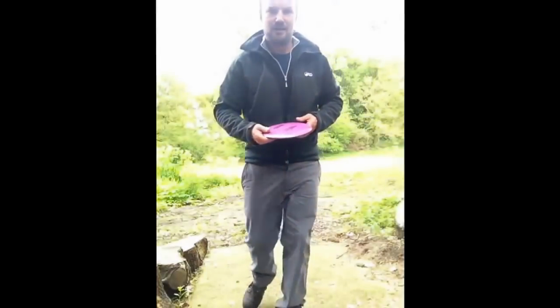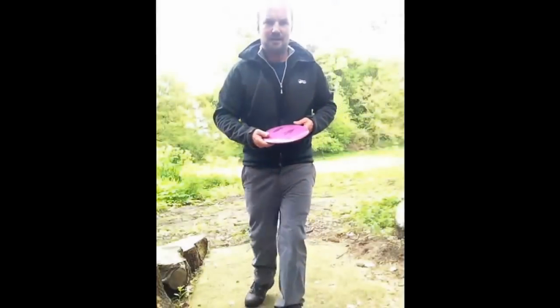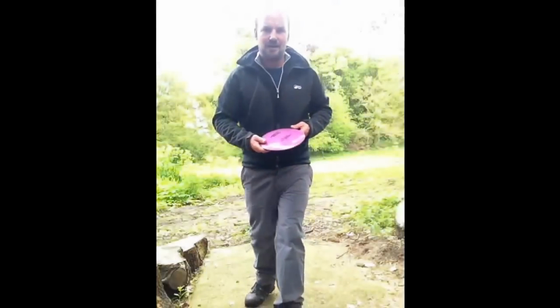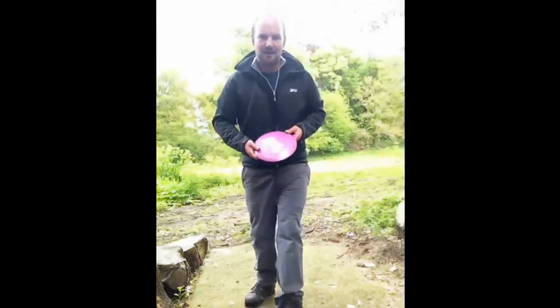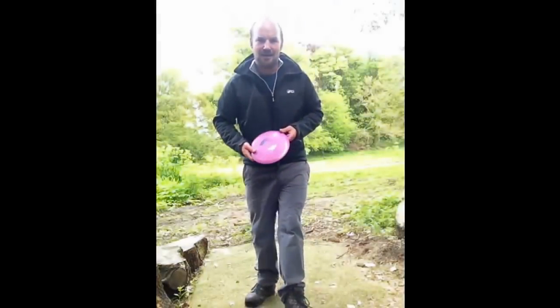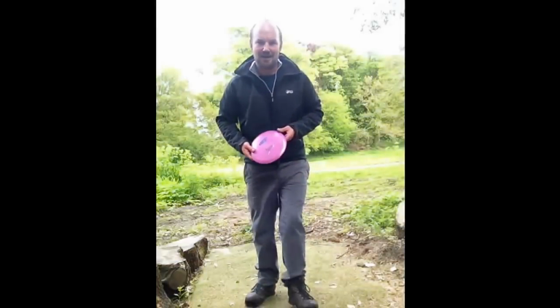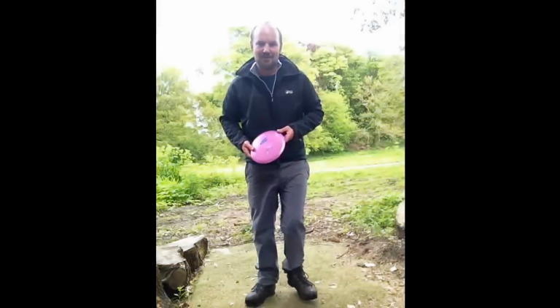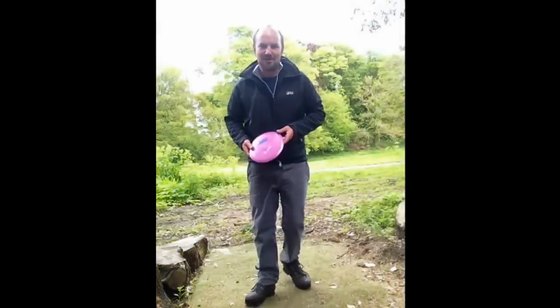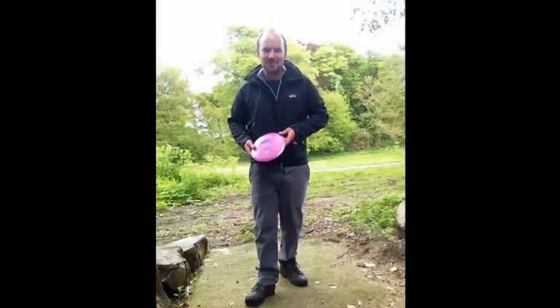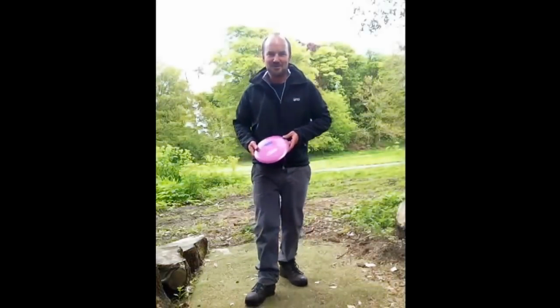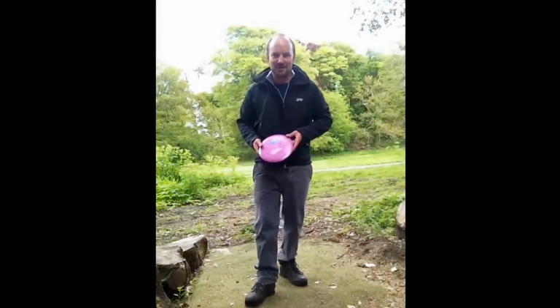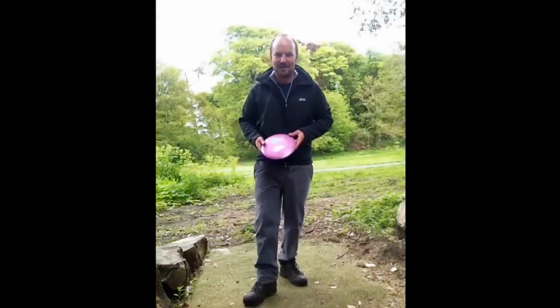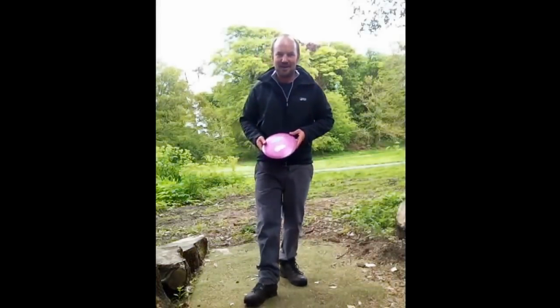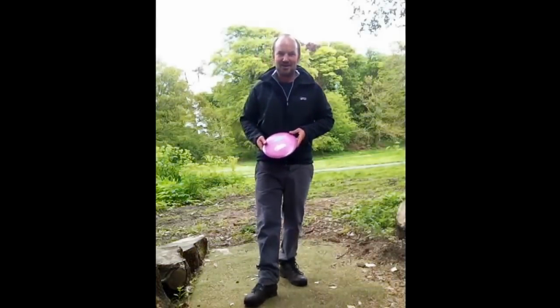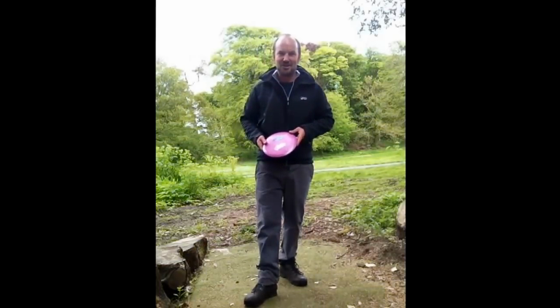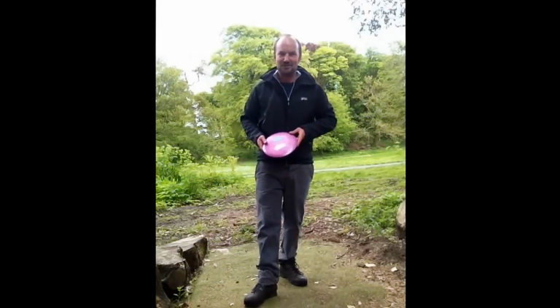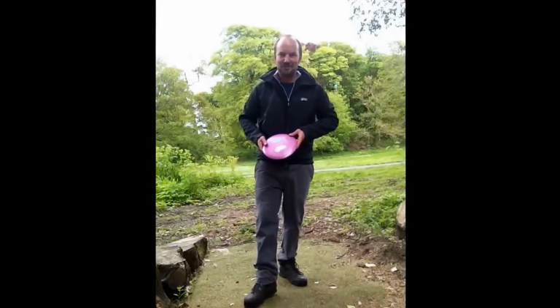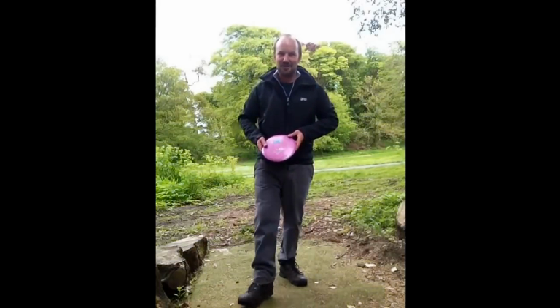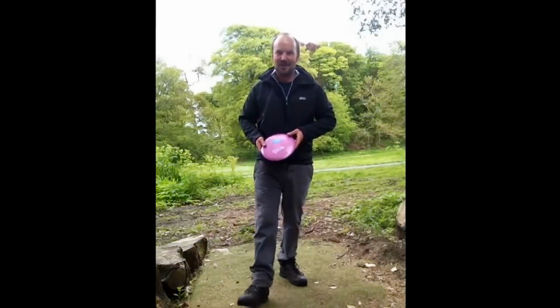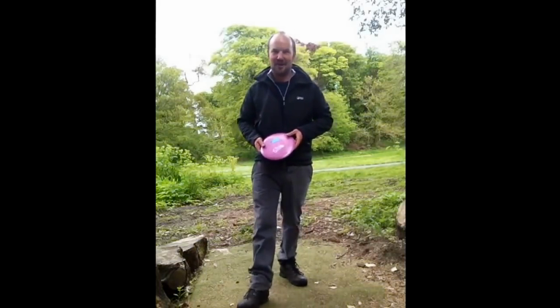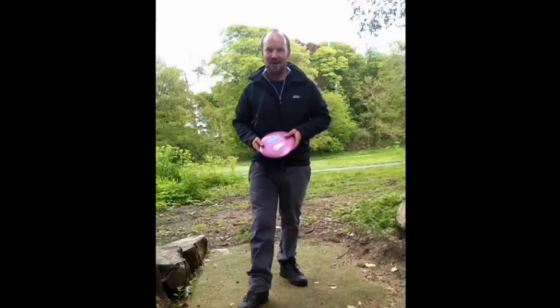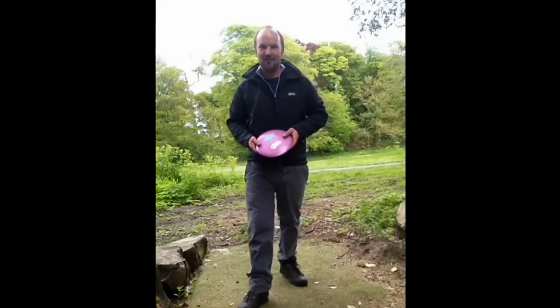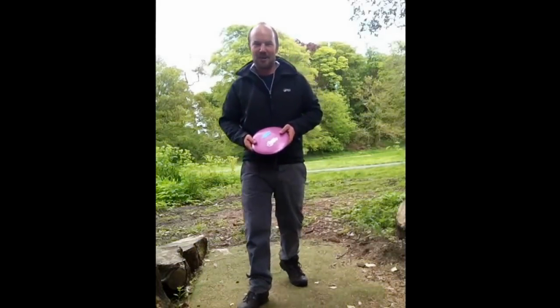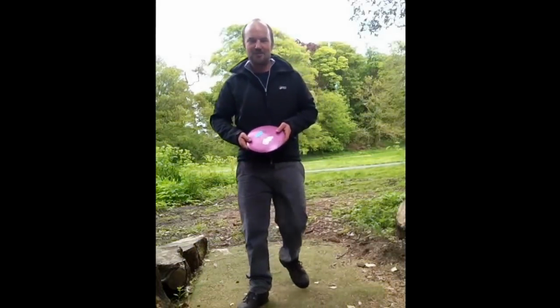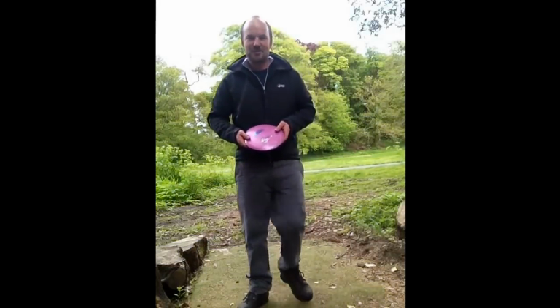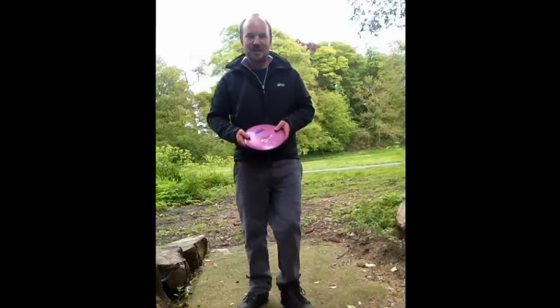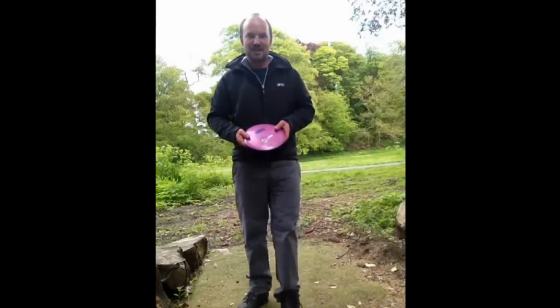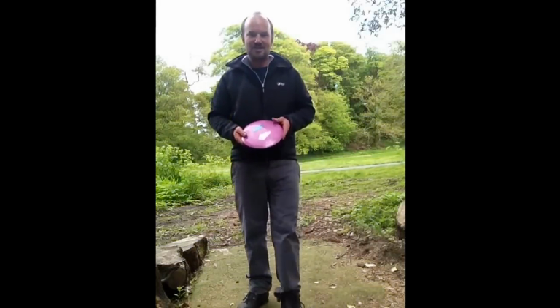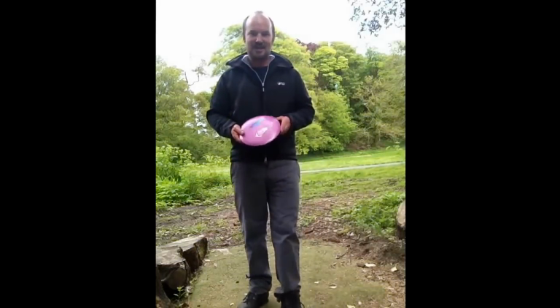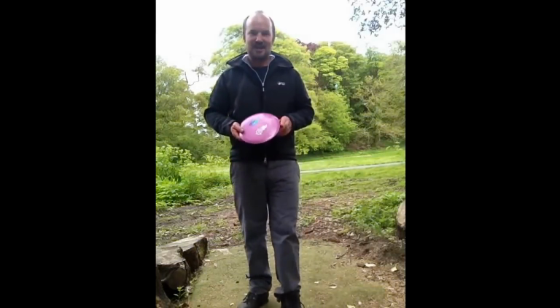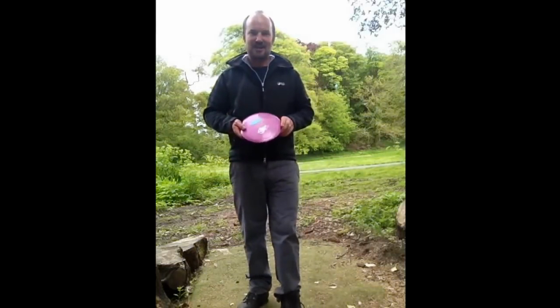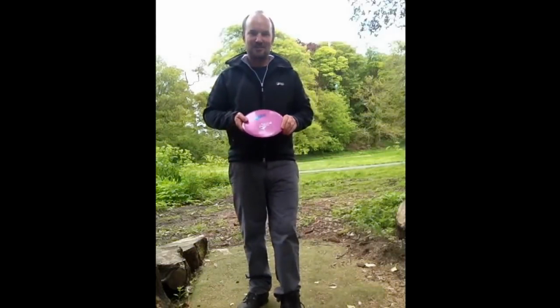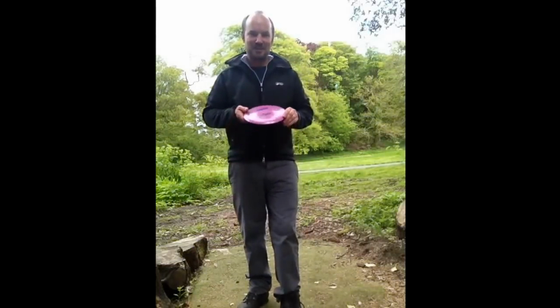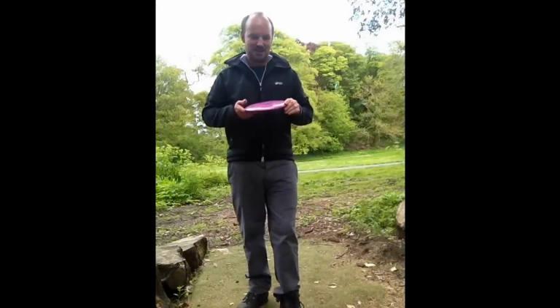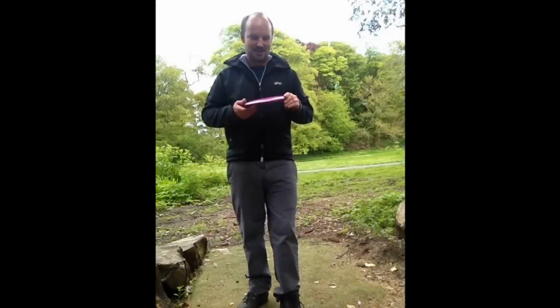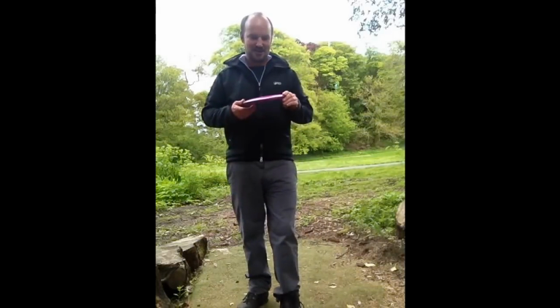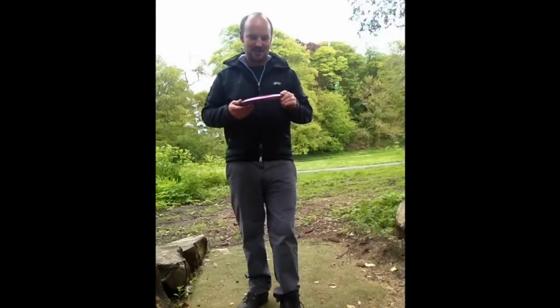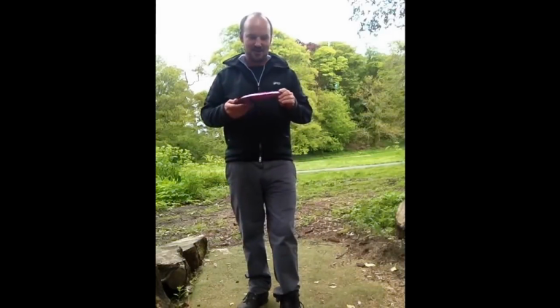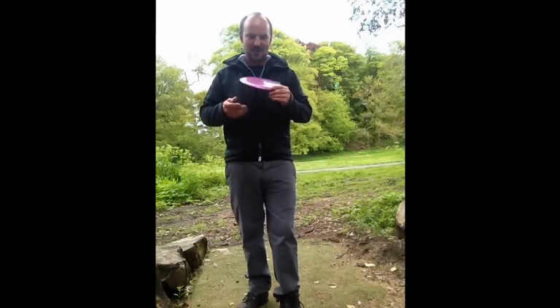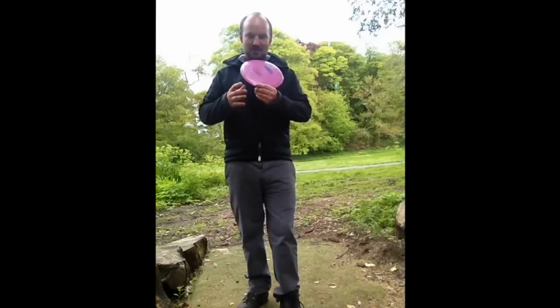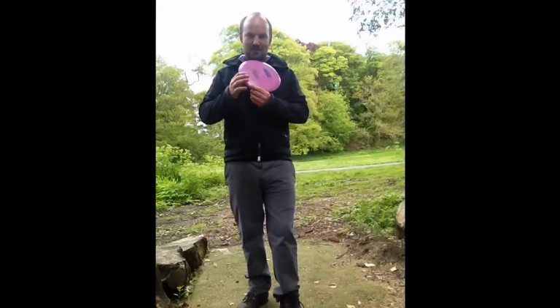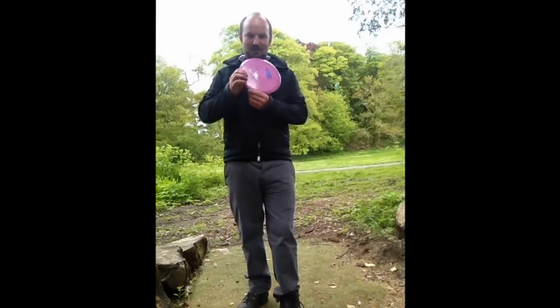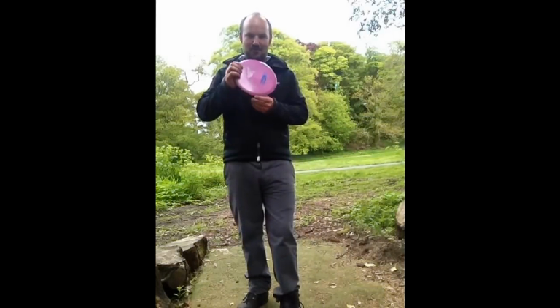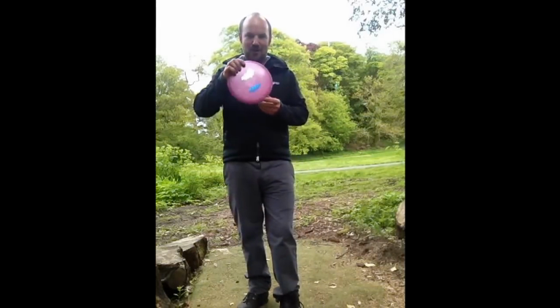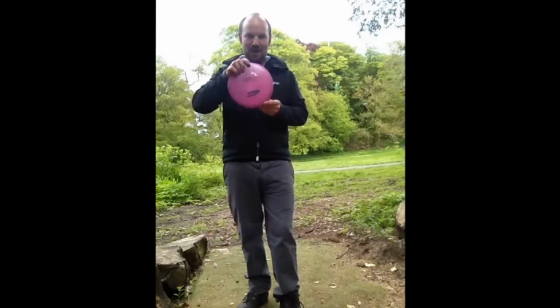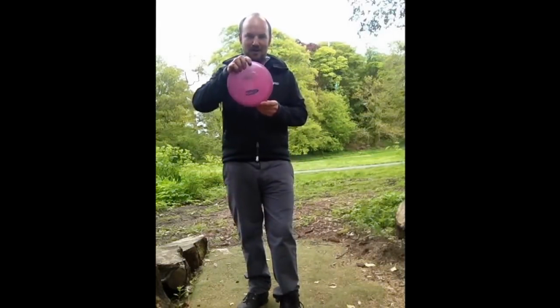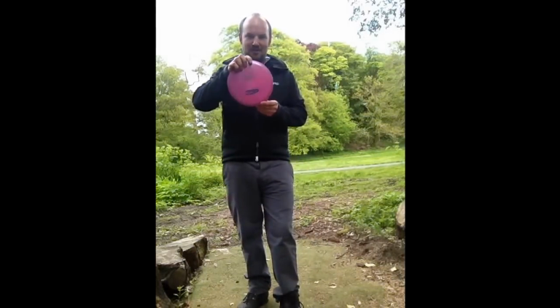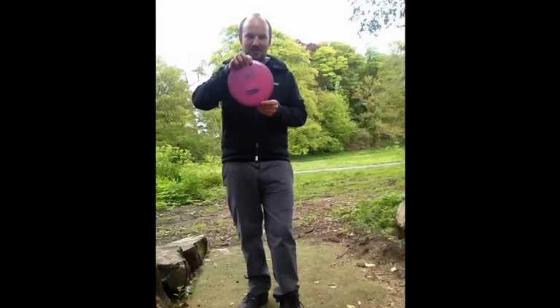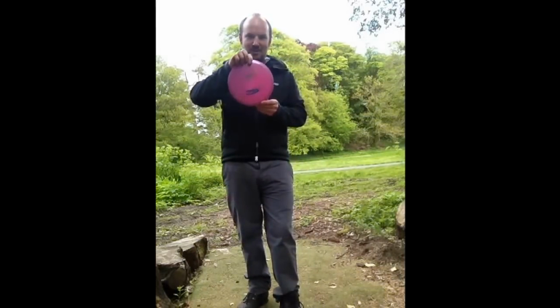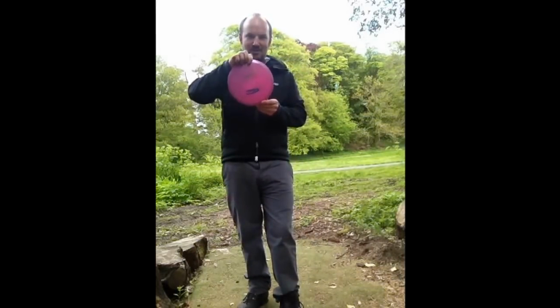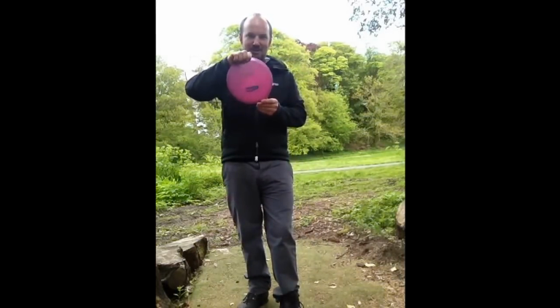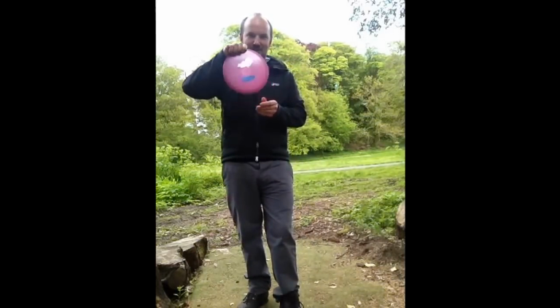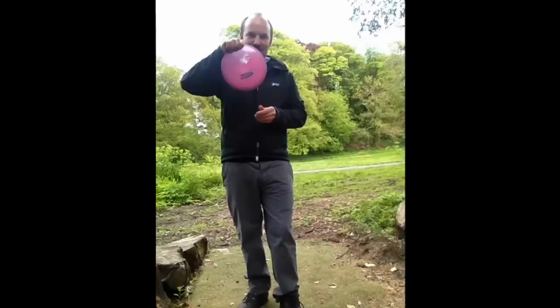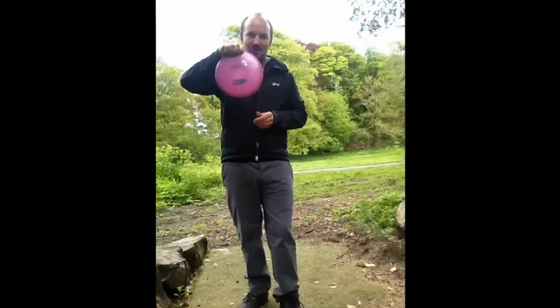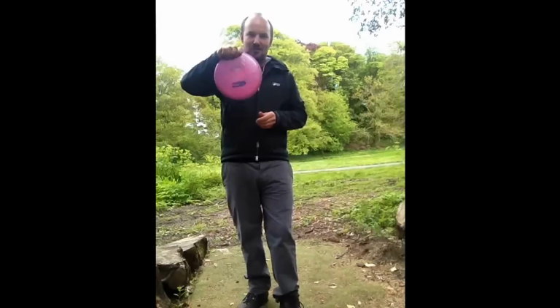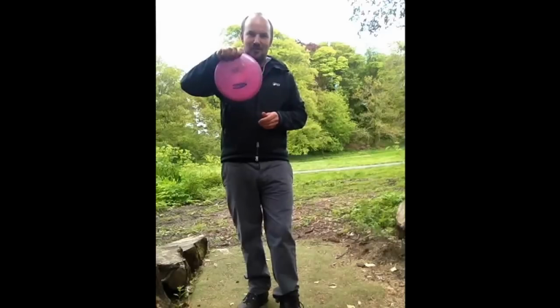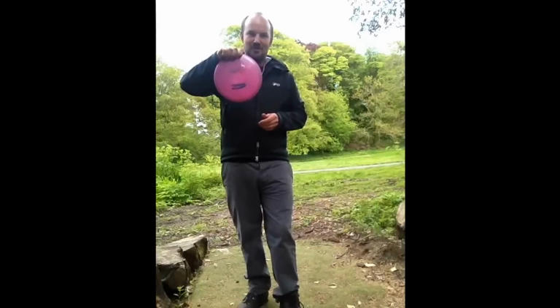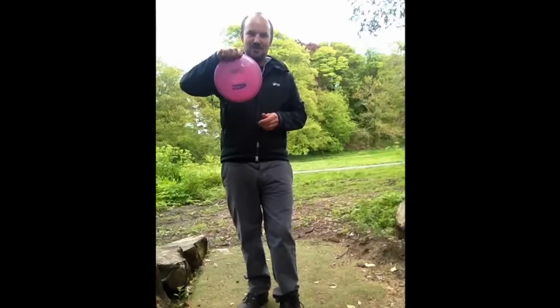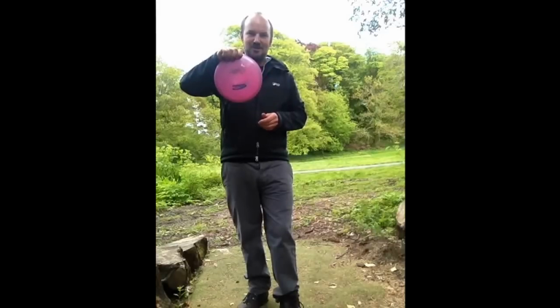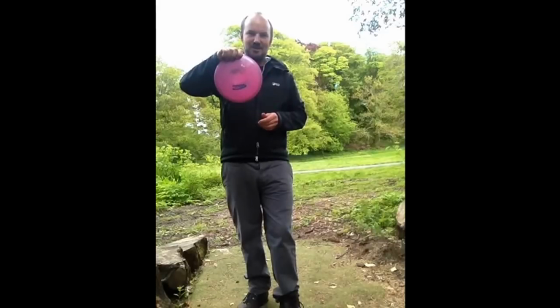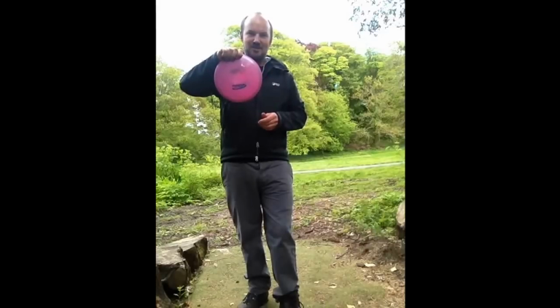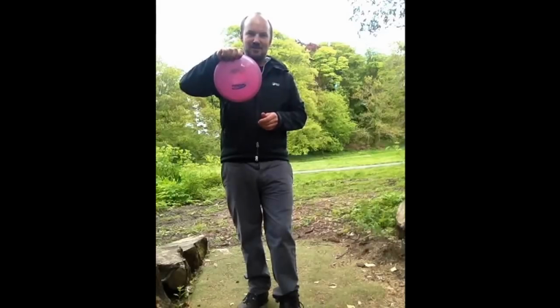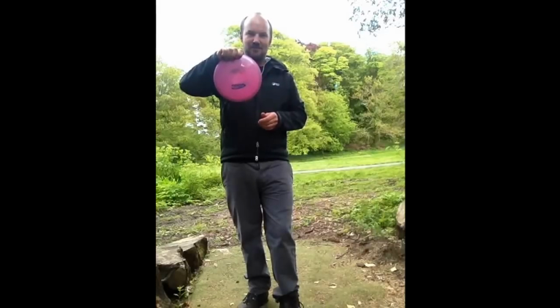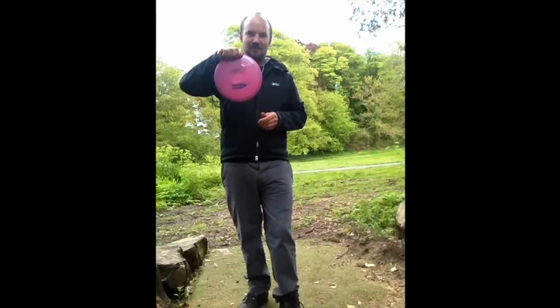Hi, welcome to Mount Edgecombe. My name is Jez and I'm testing my brand new disc, which is an Innova Foxbat.